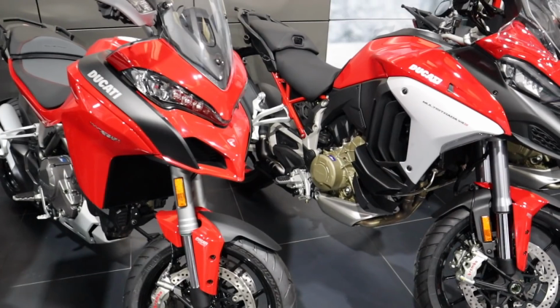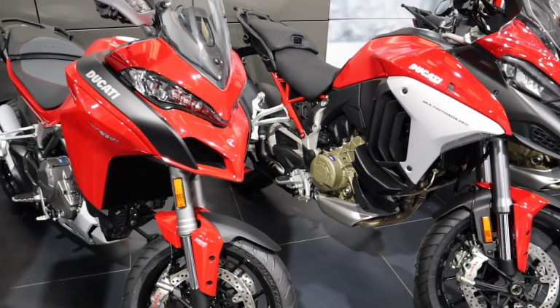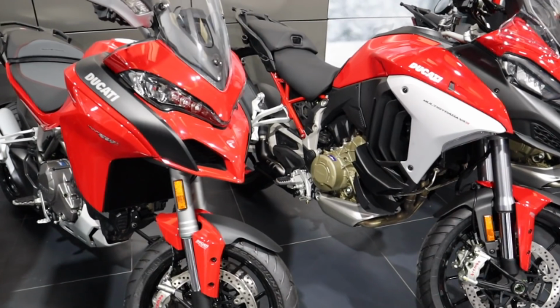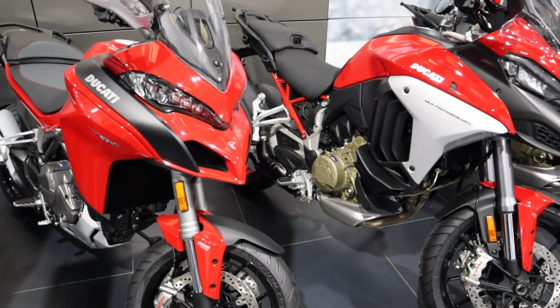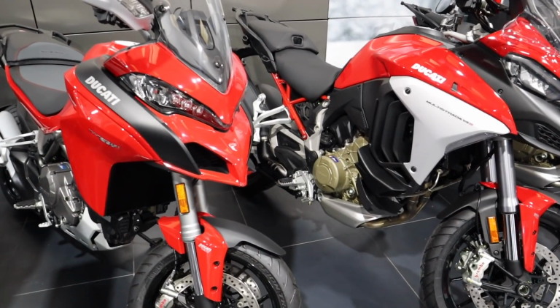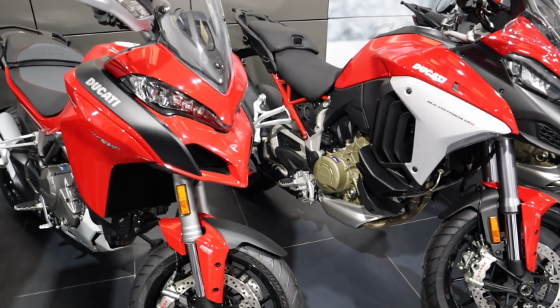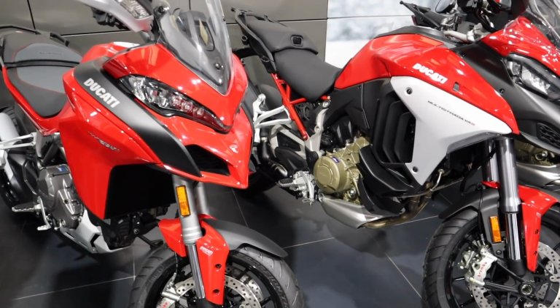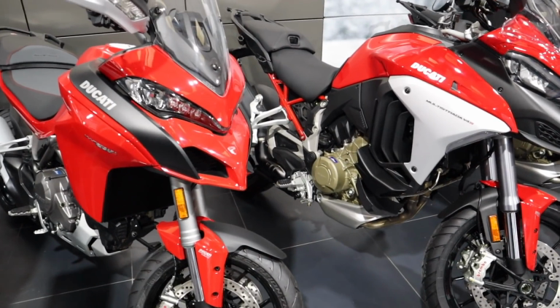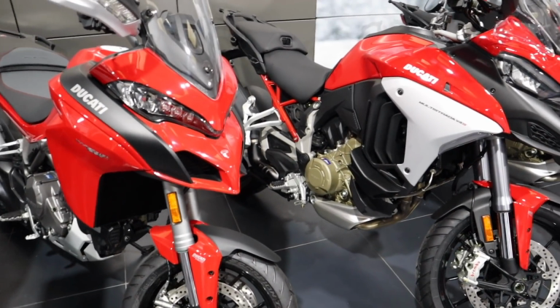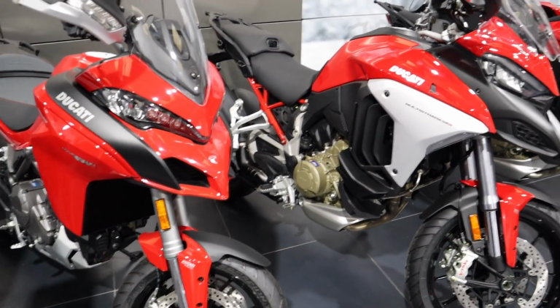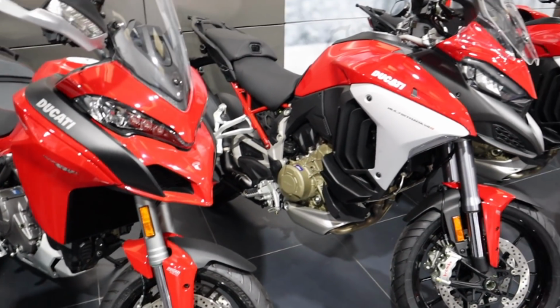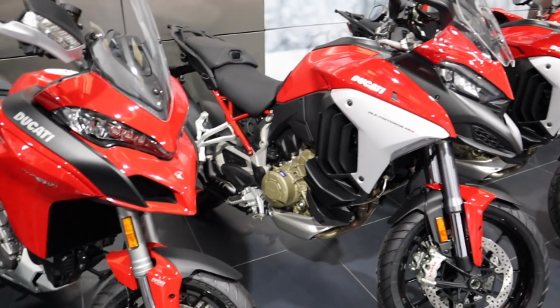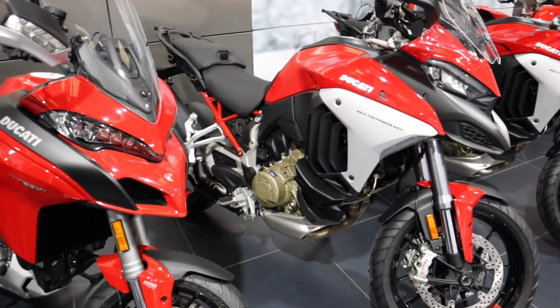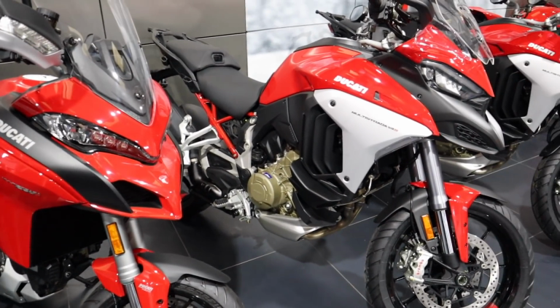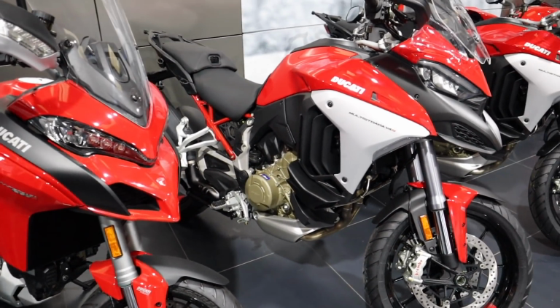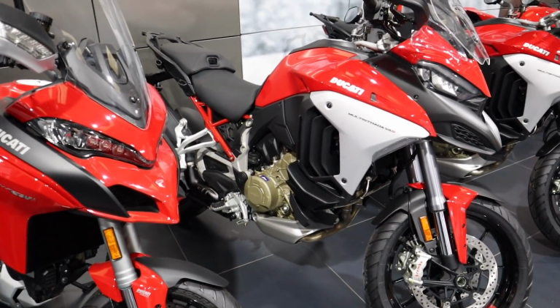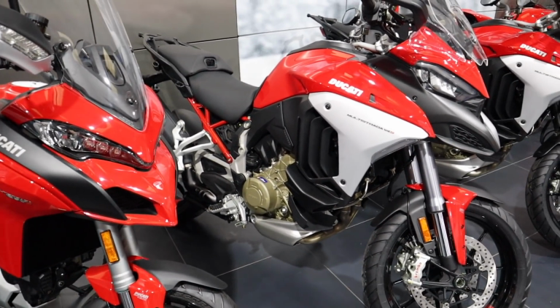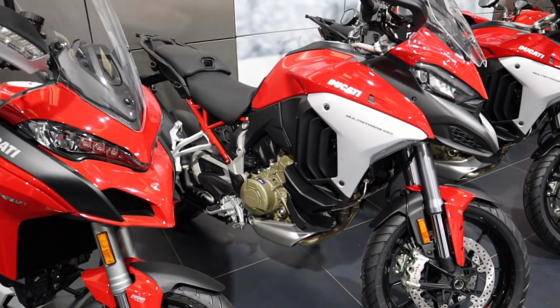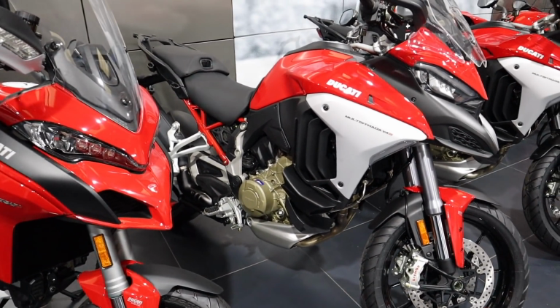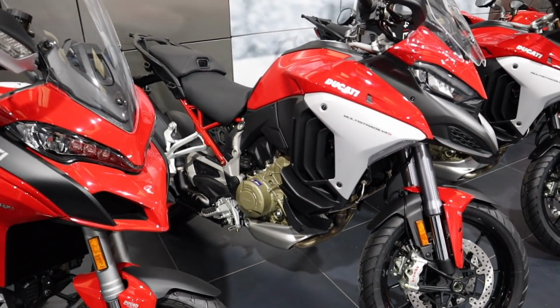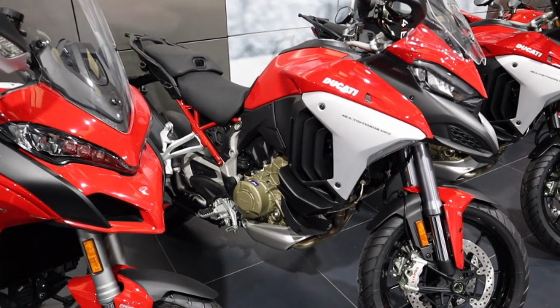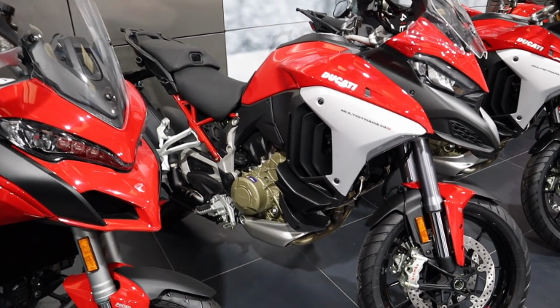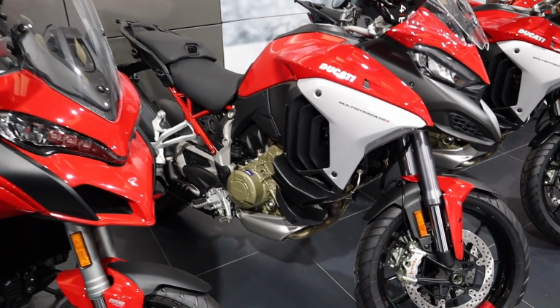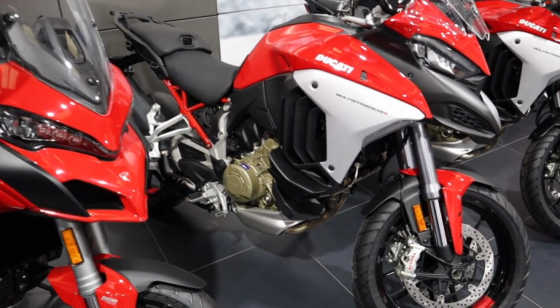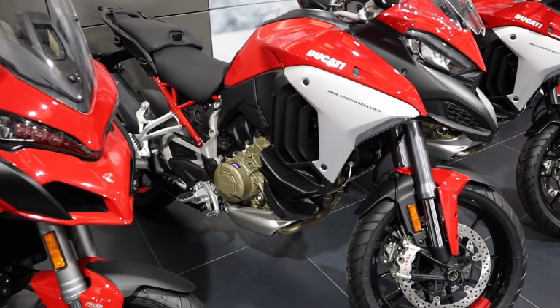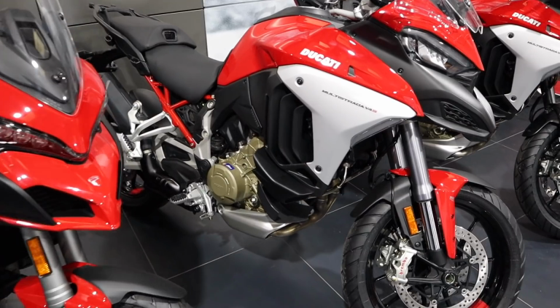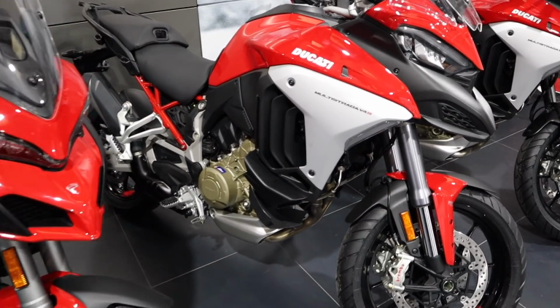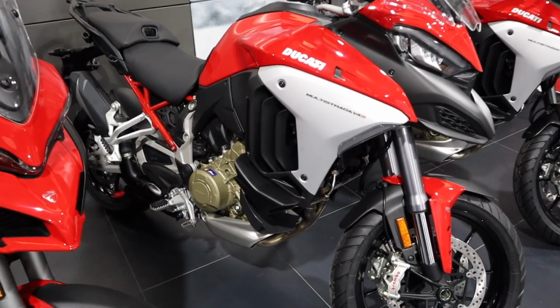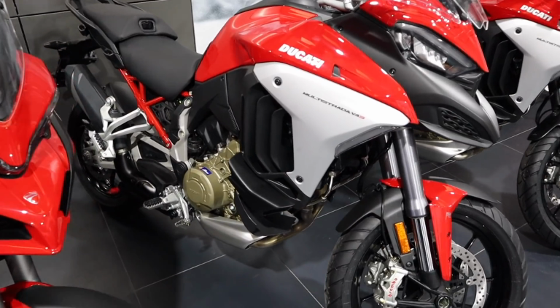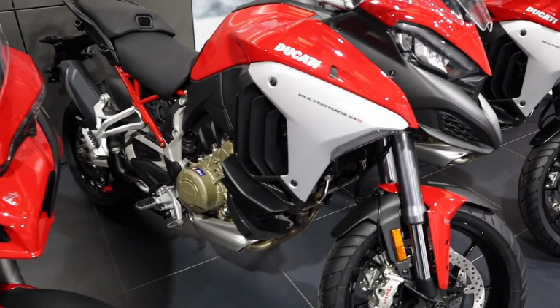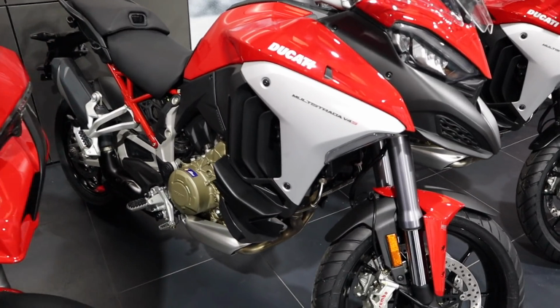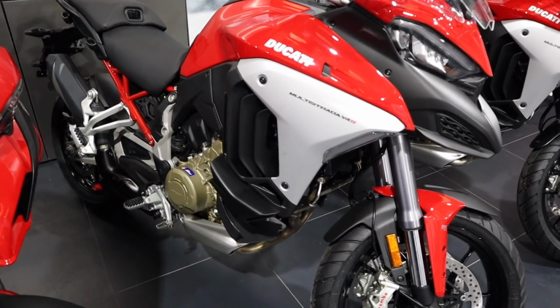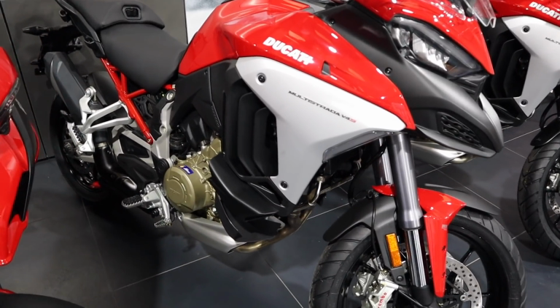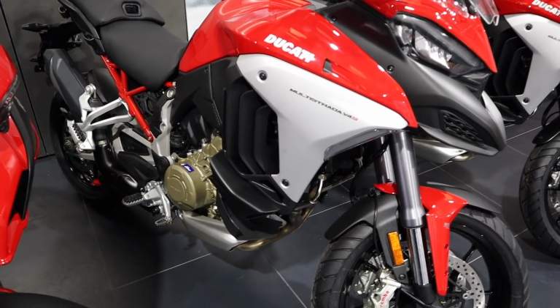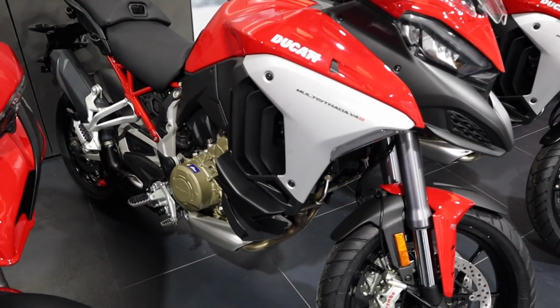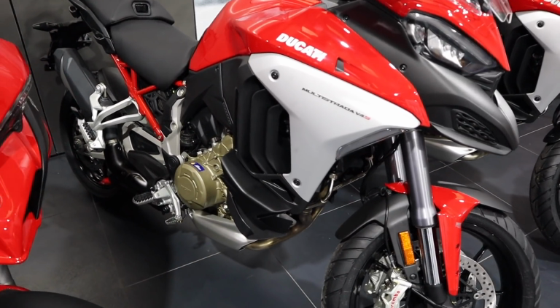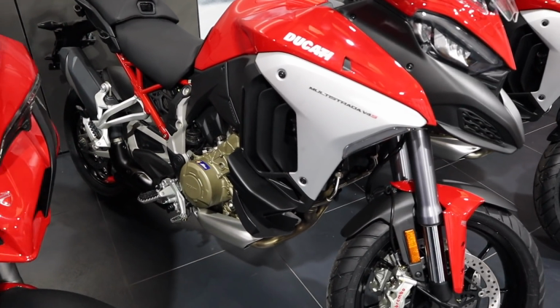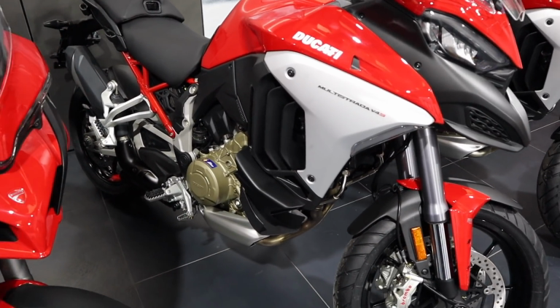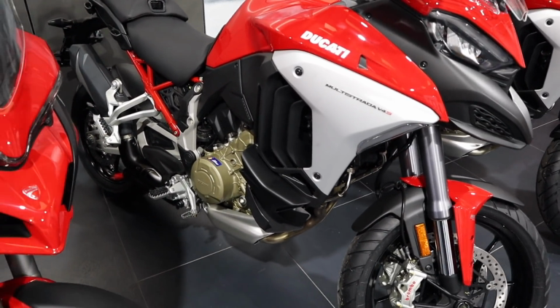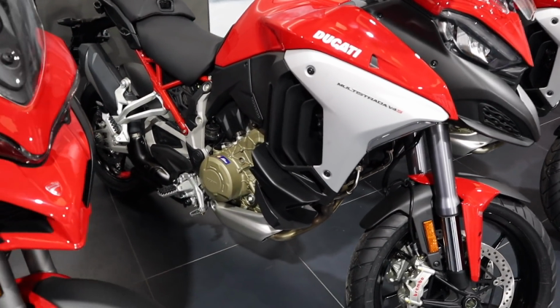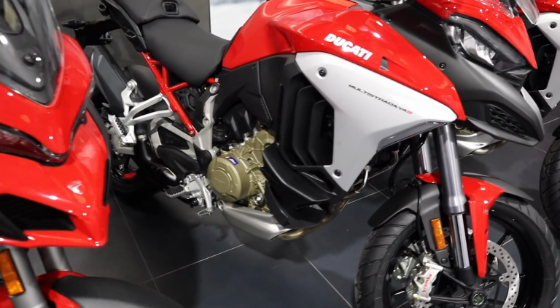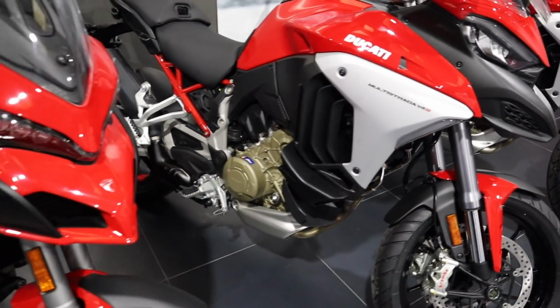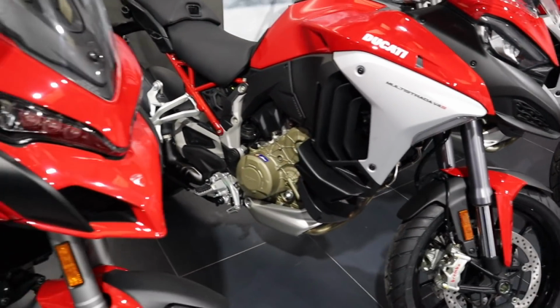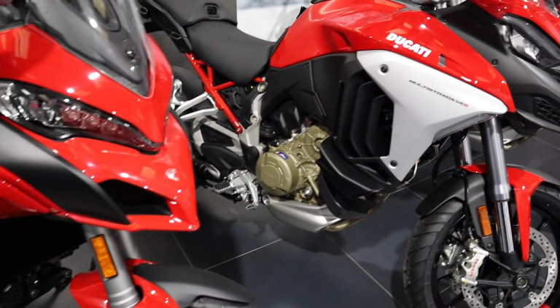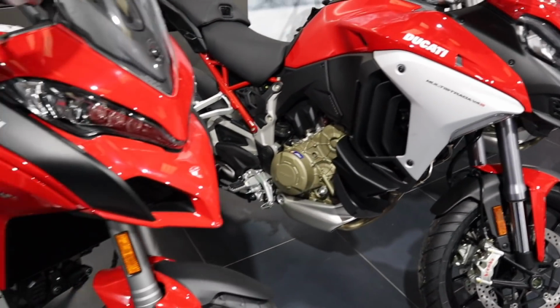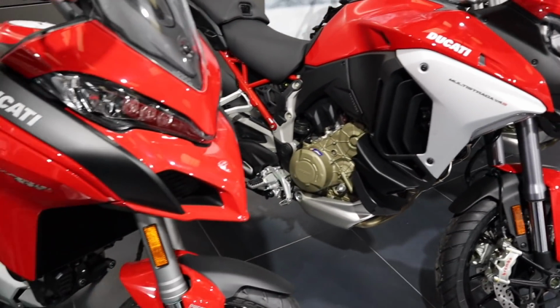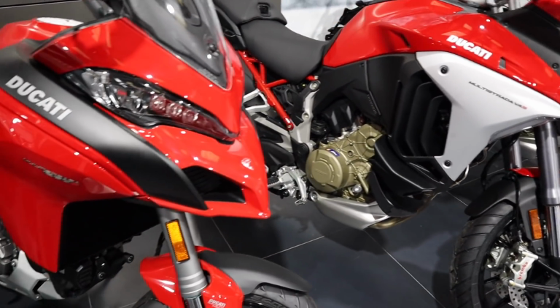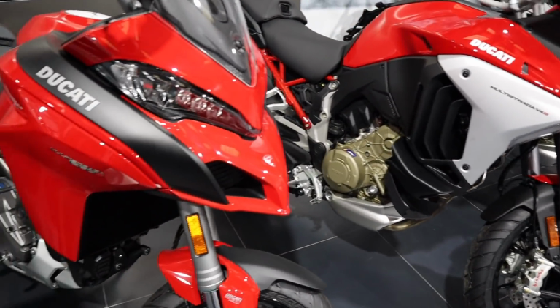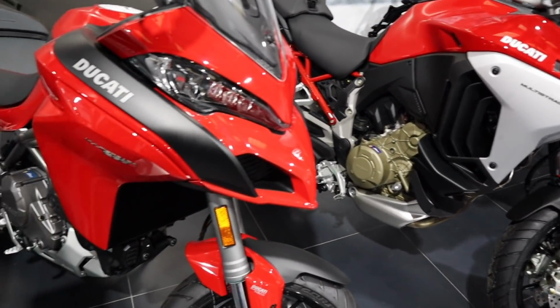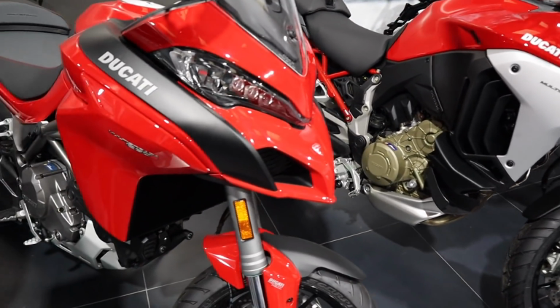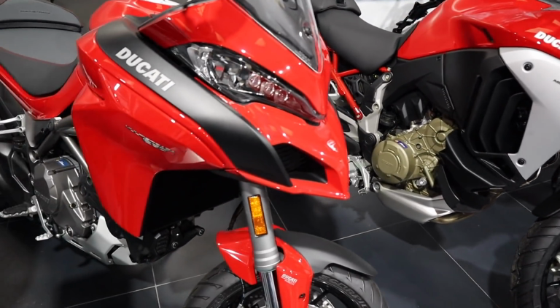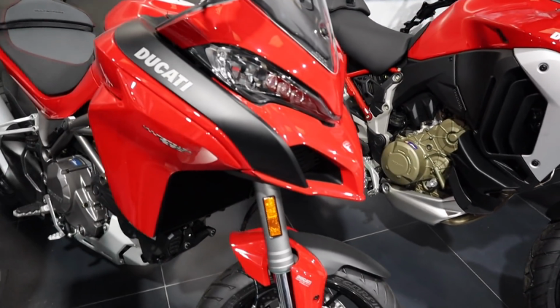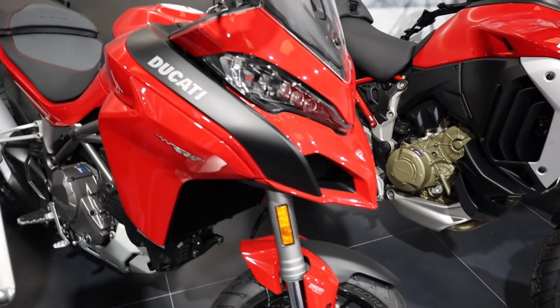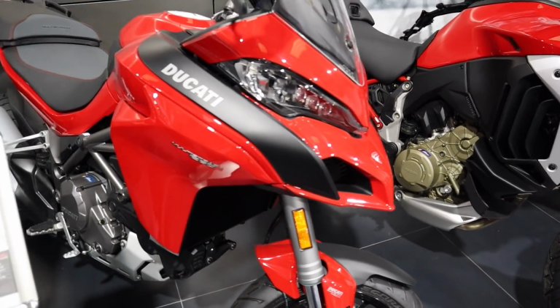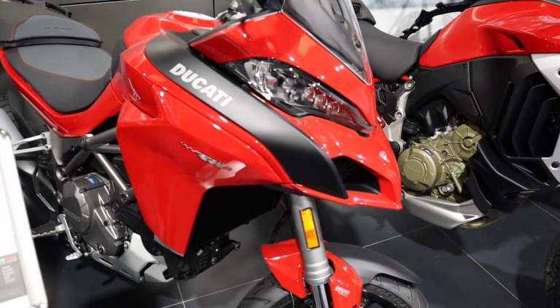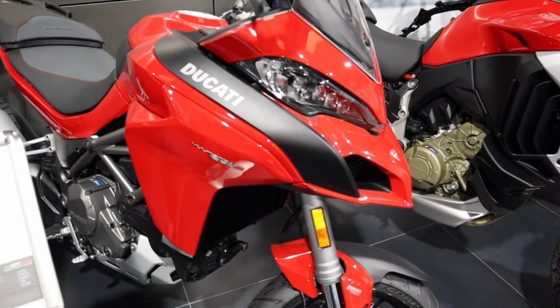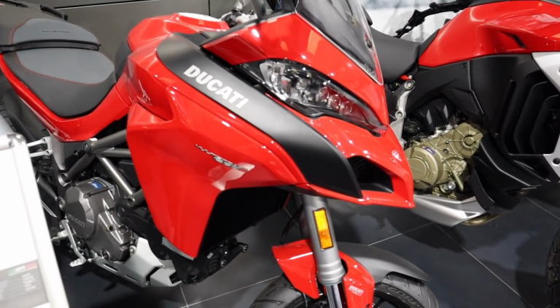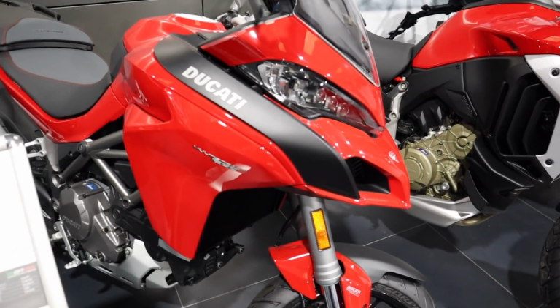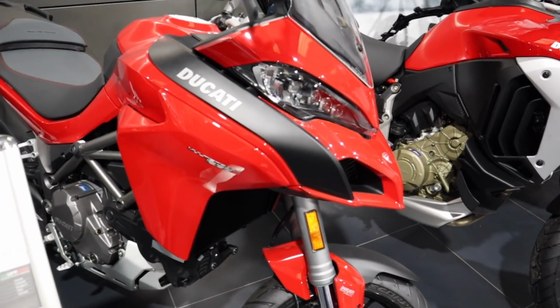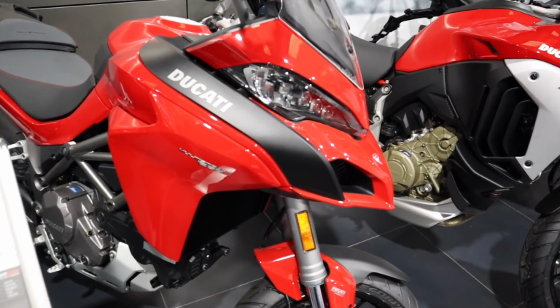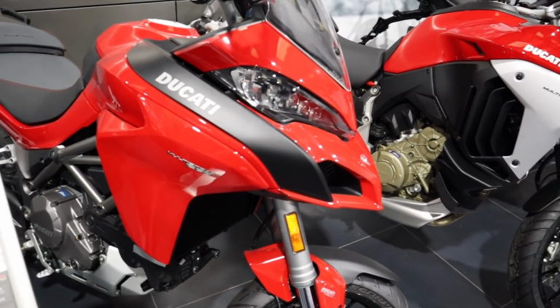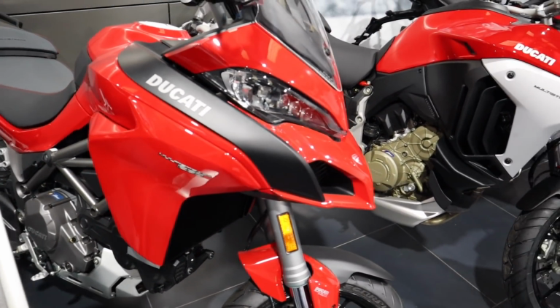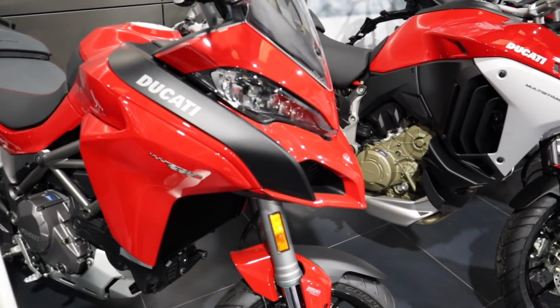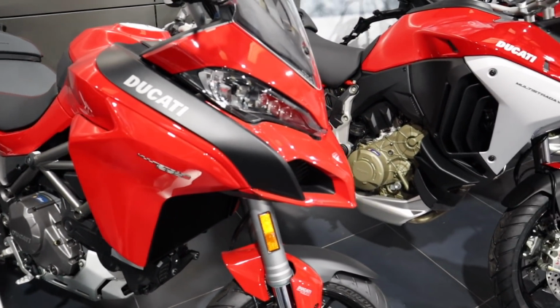So this is what we're going to take out. Me and Paul are going to take the two bikes out. We're going to take out the V4s, the new one, and we're going to take out the 1260s.